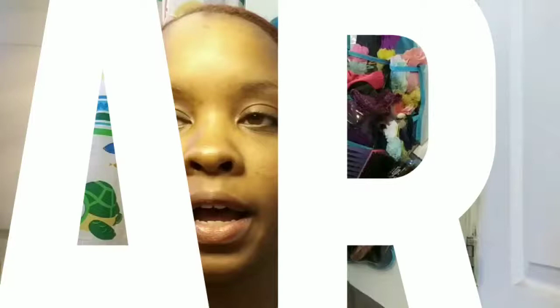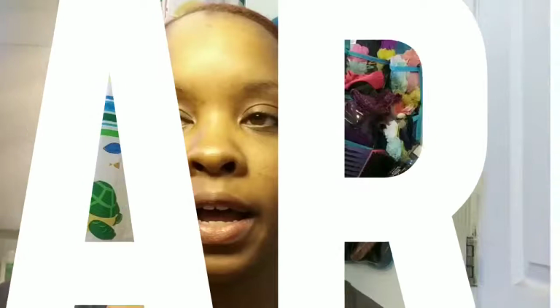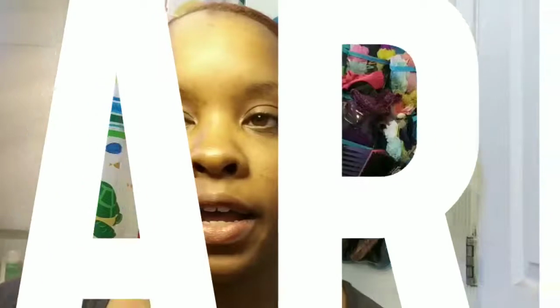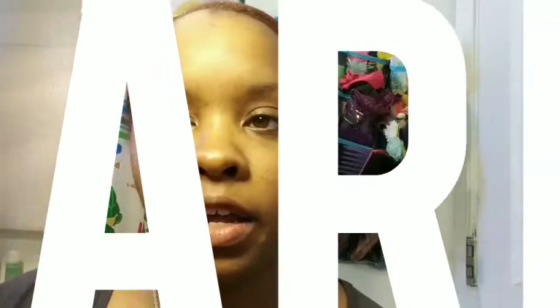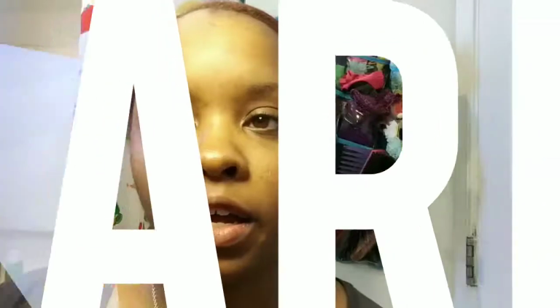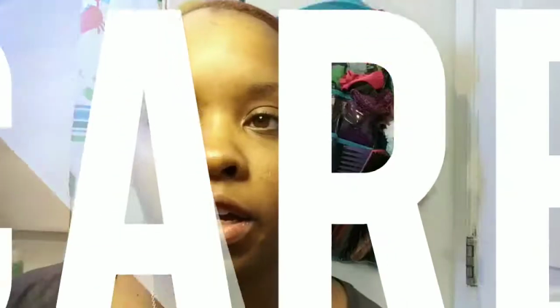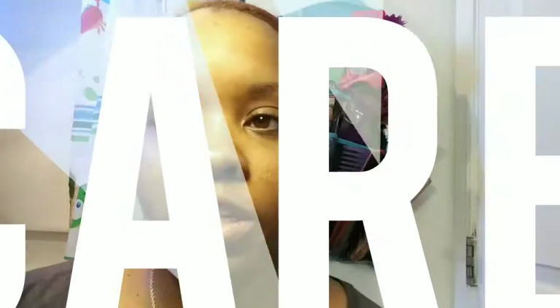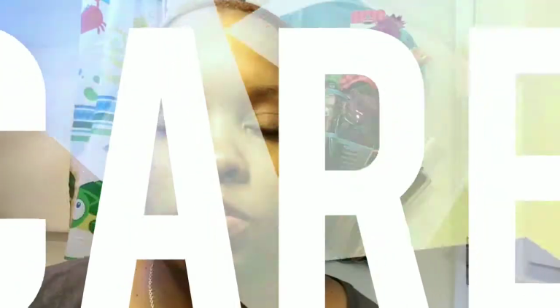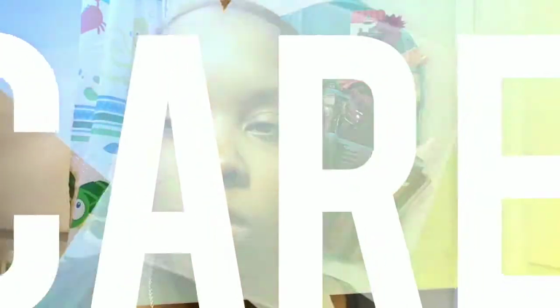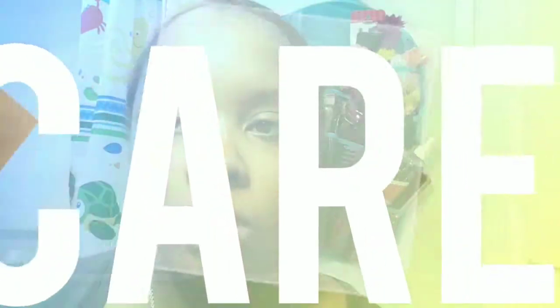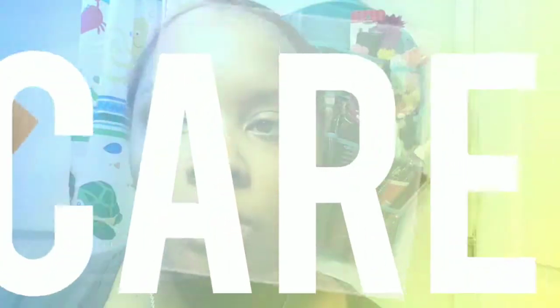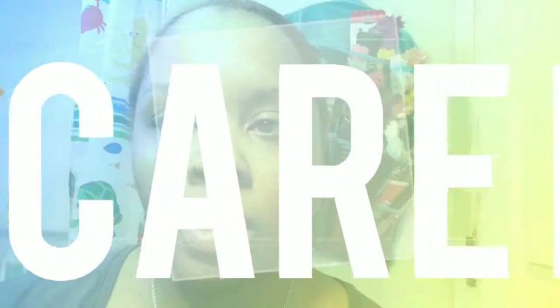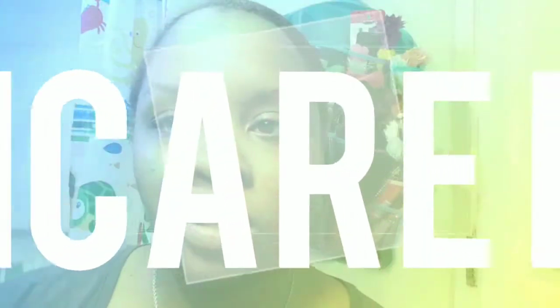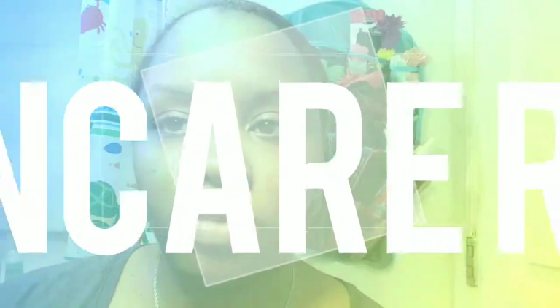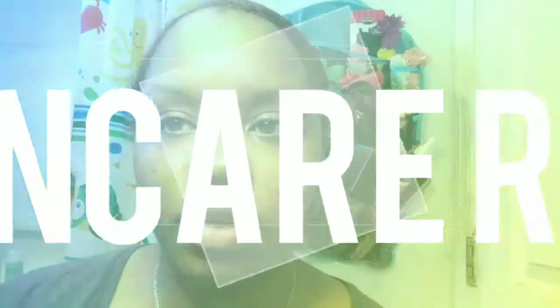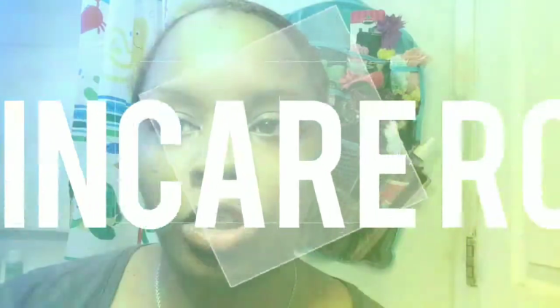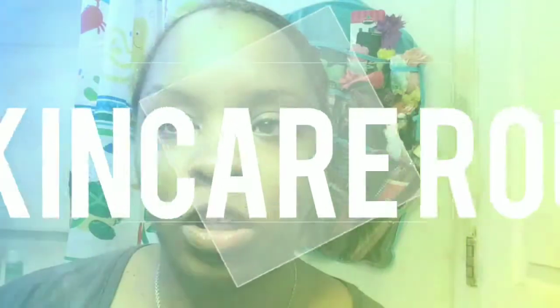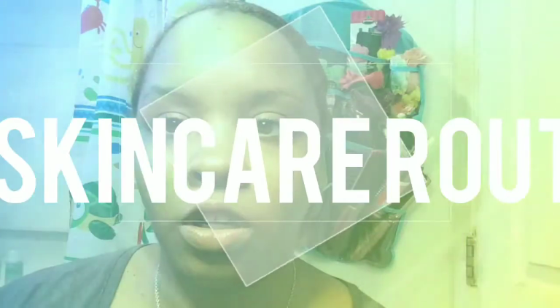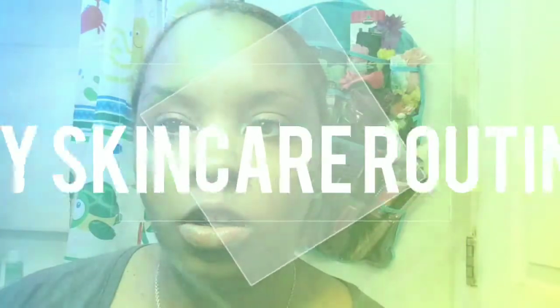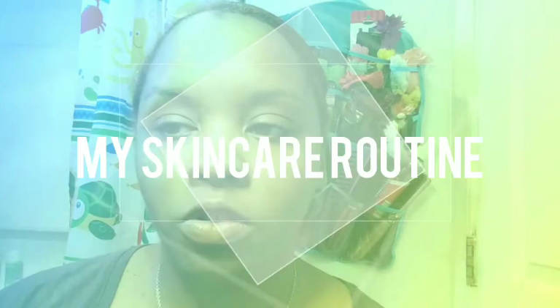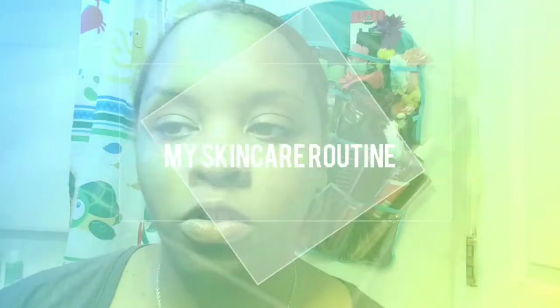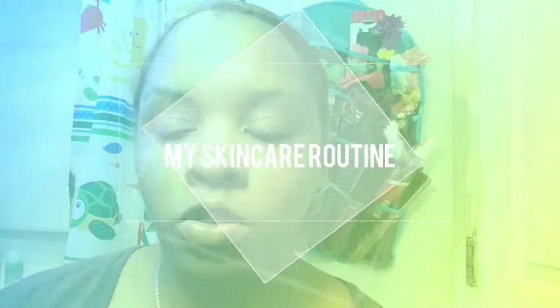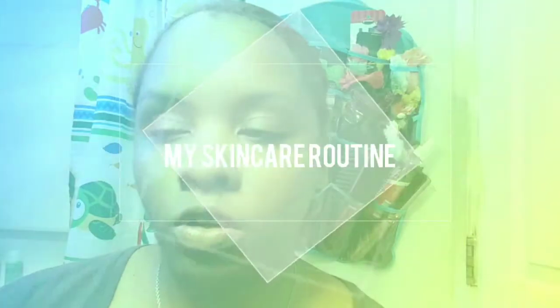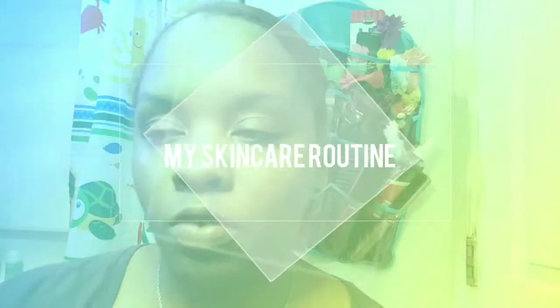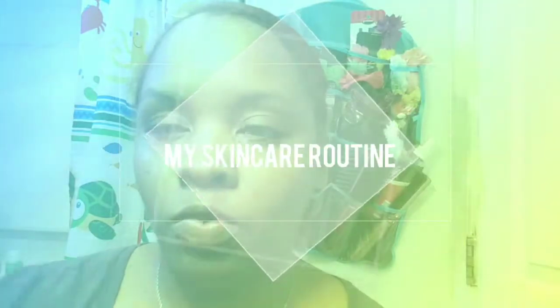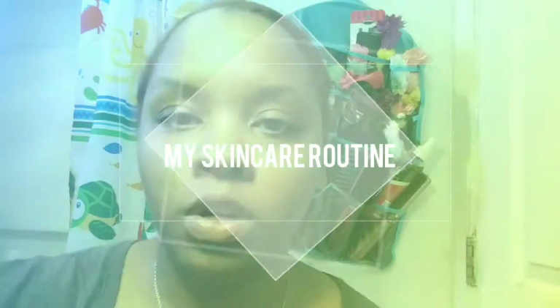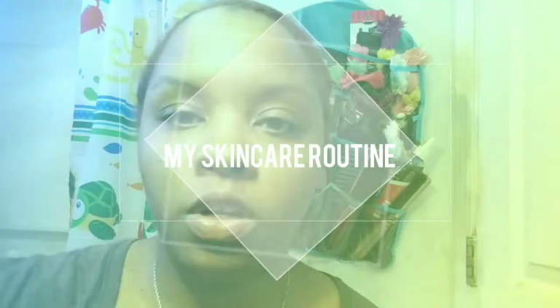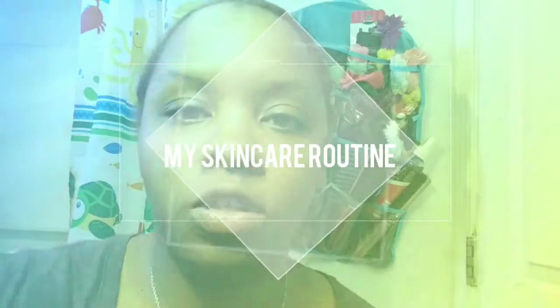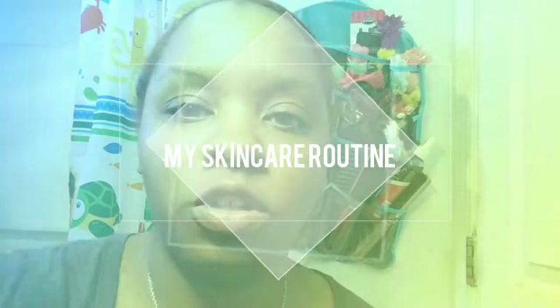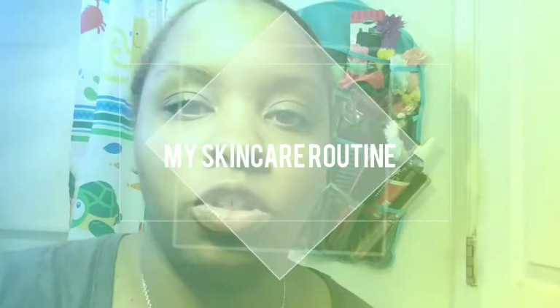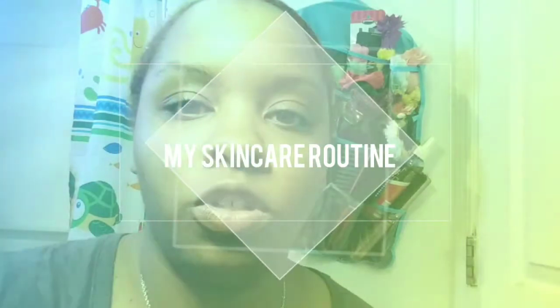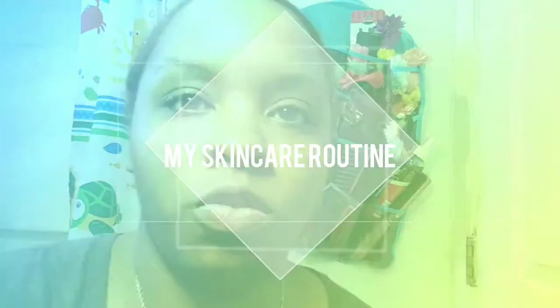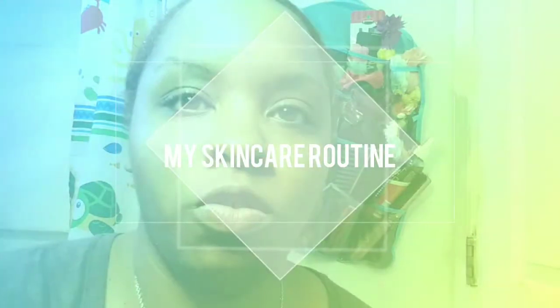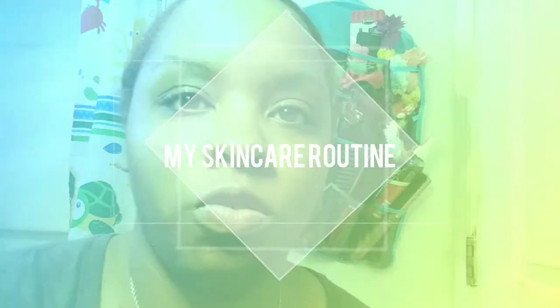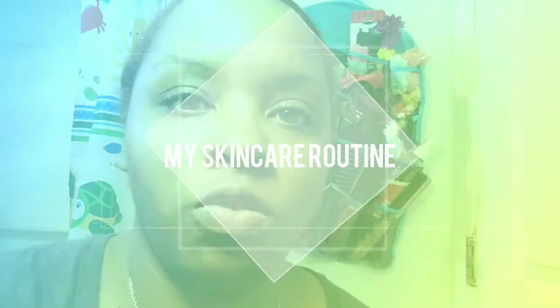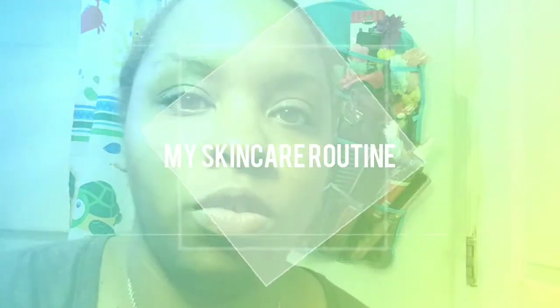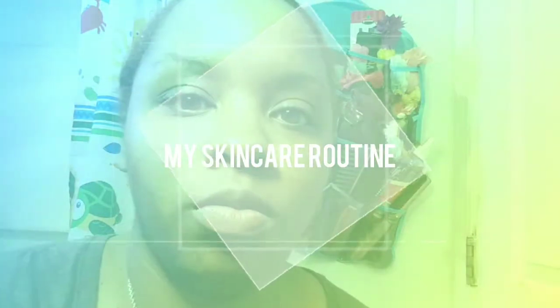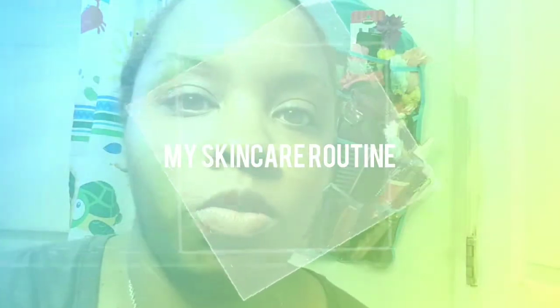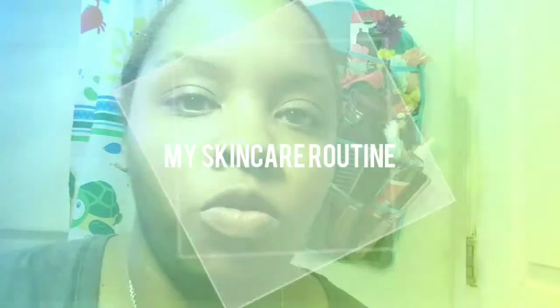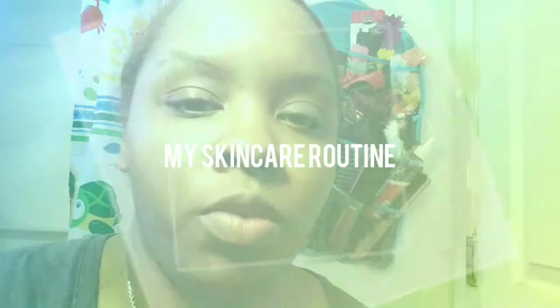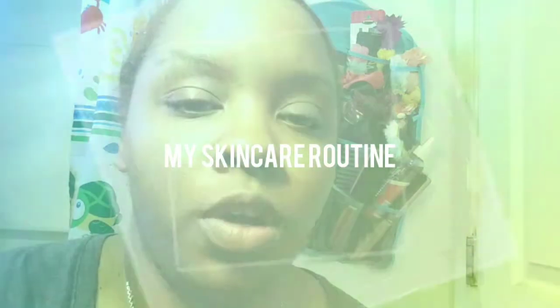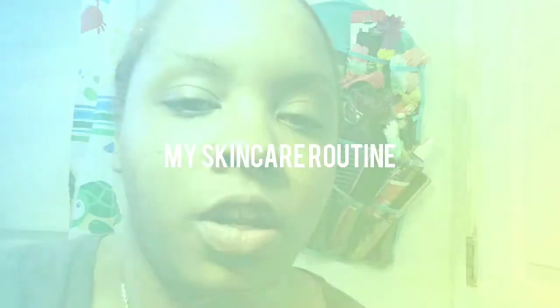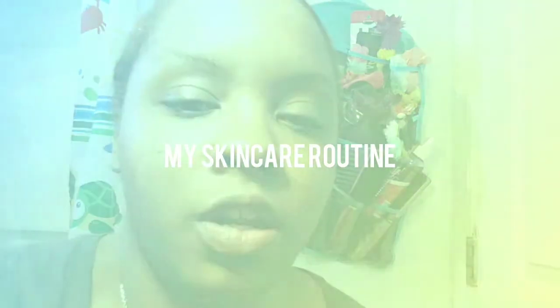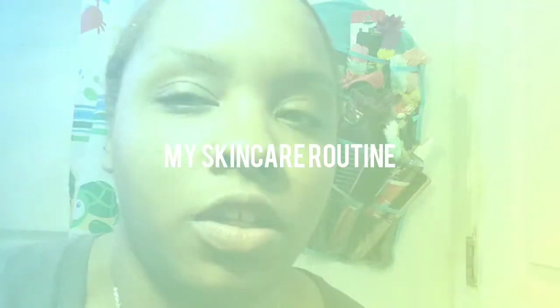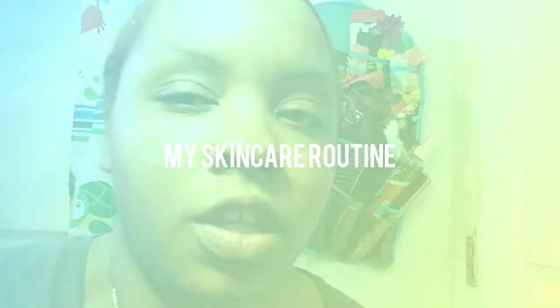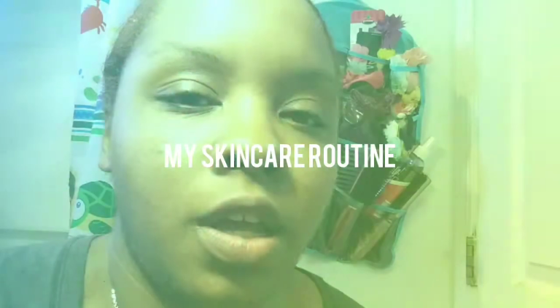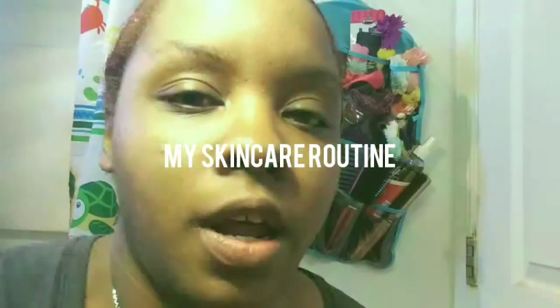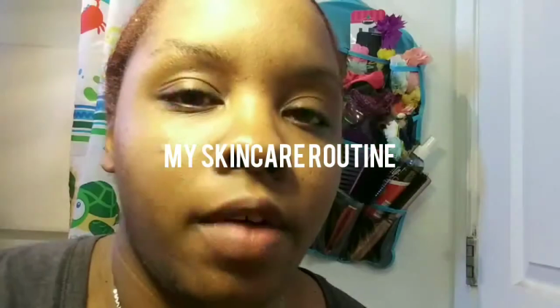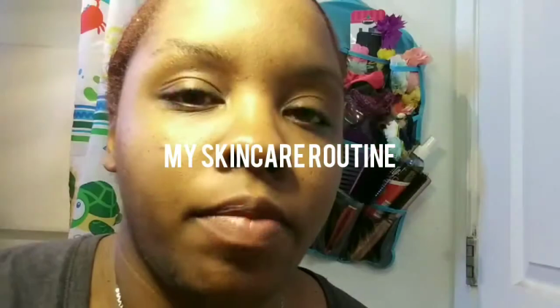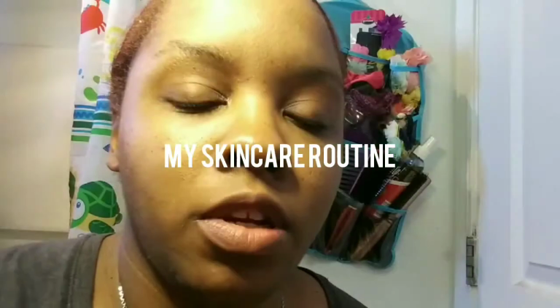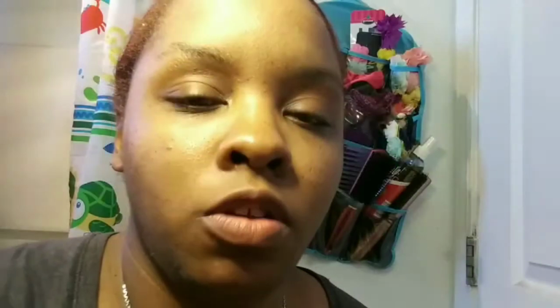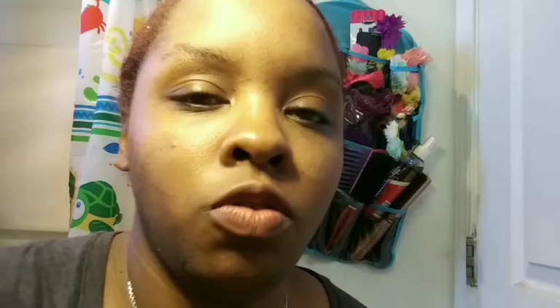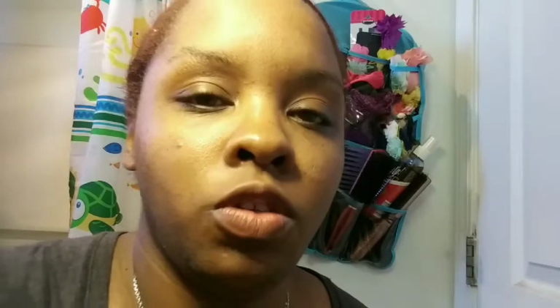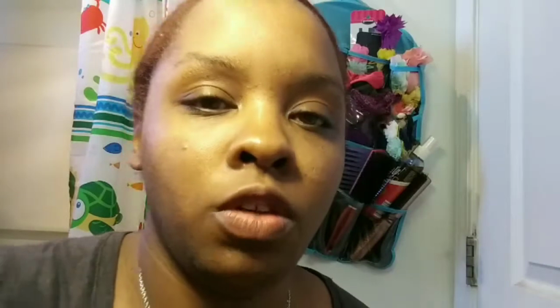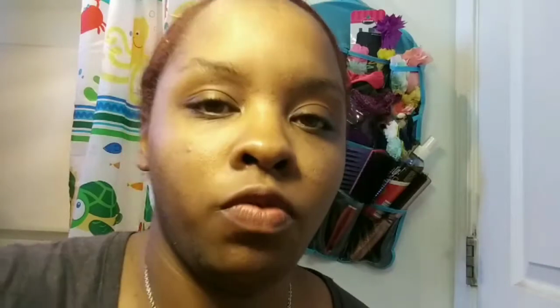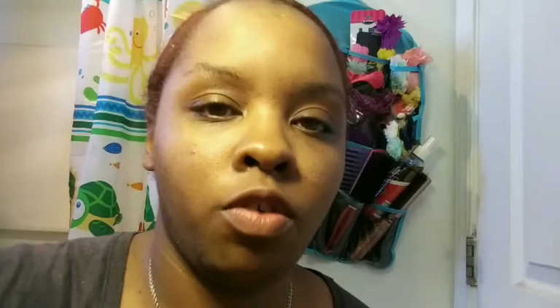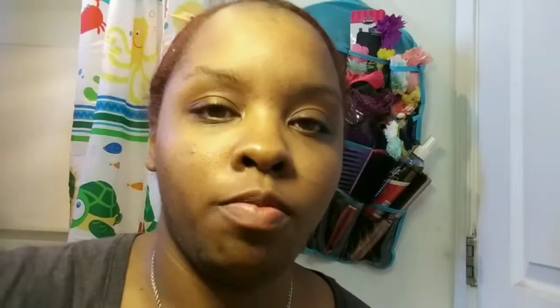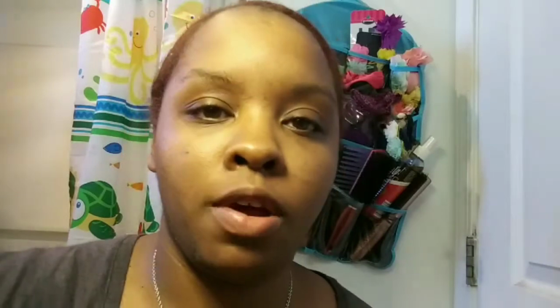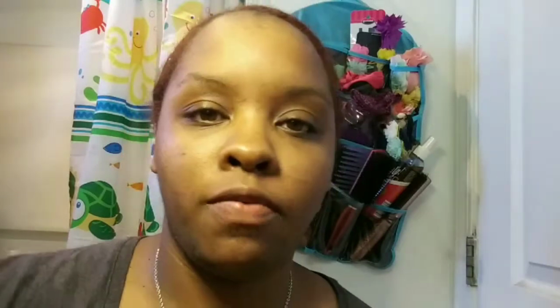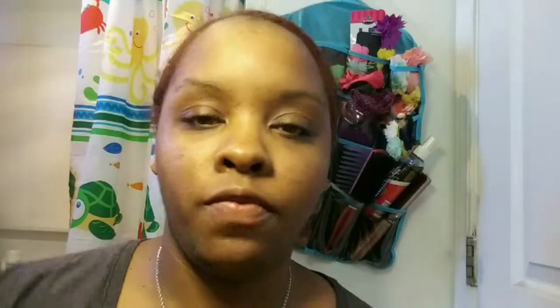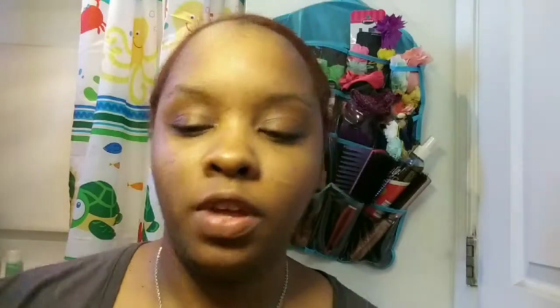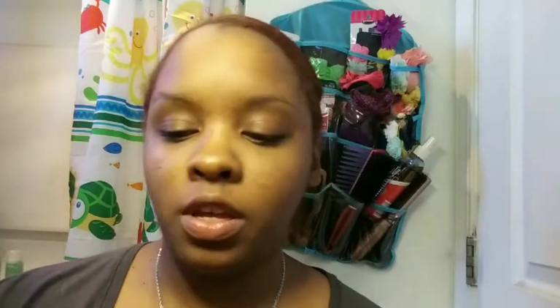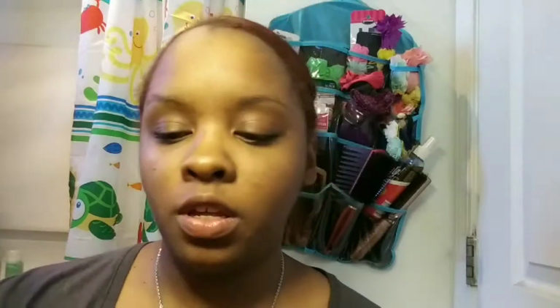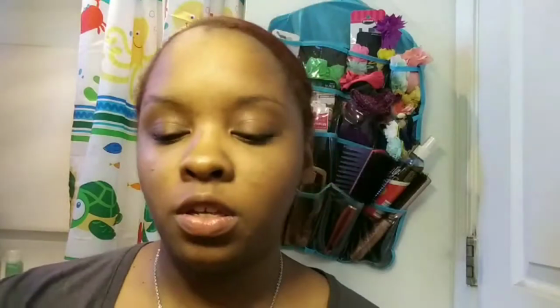Hi guys, welcome back to my channel. So I wanted to show you some new products that I've been using for my face.